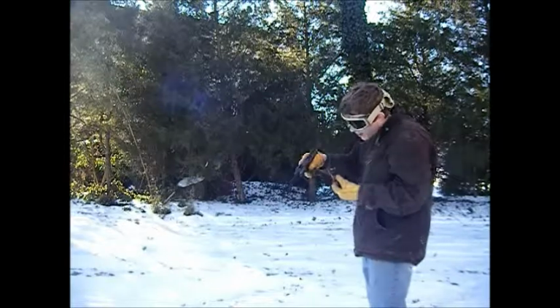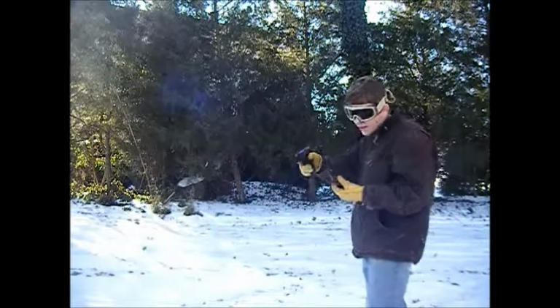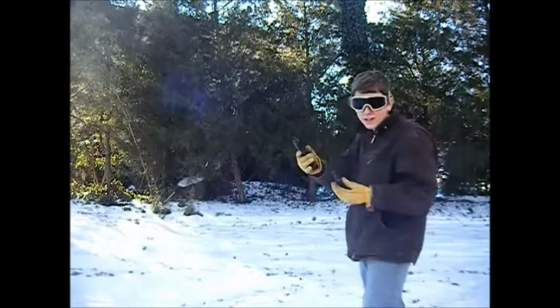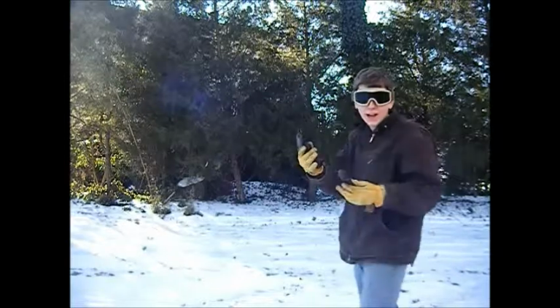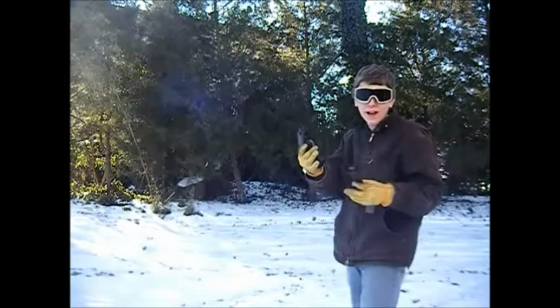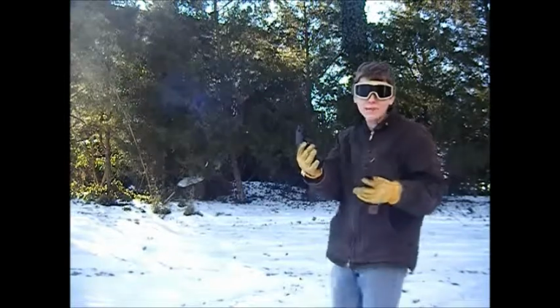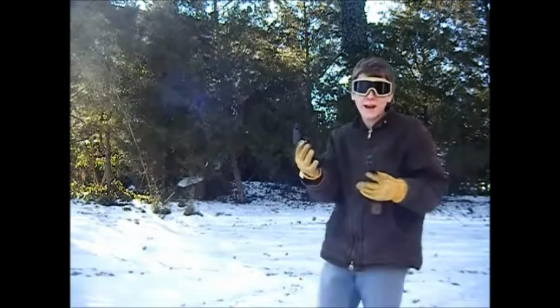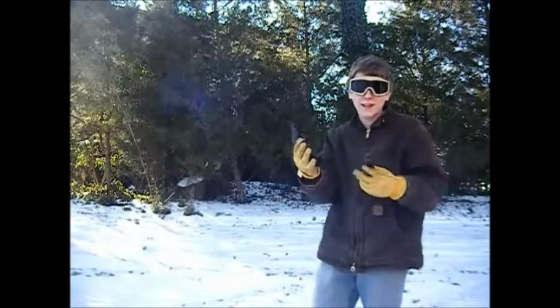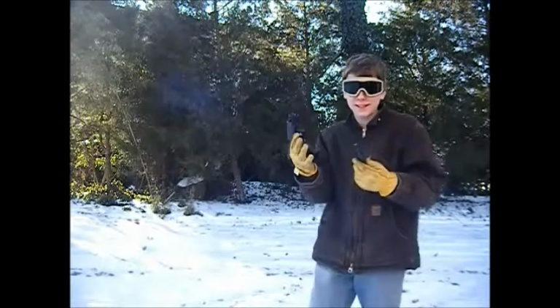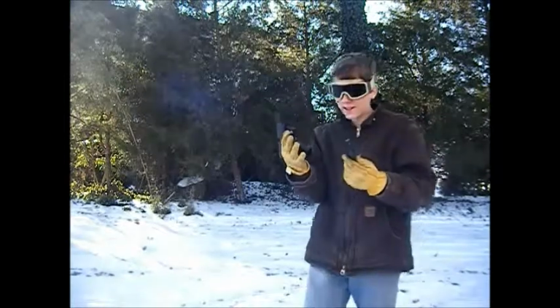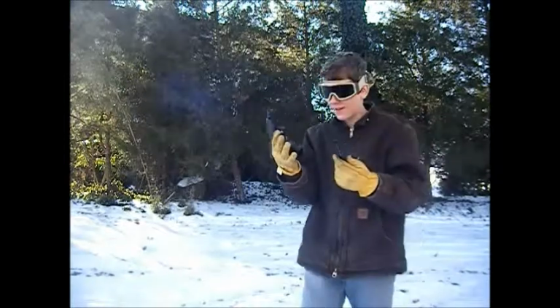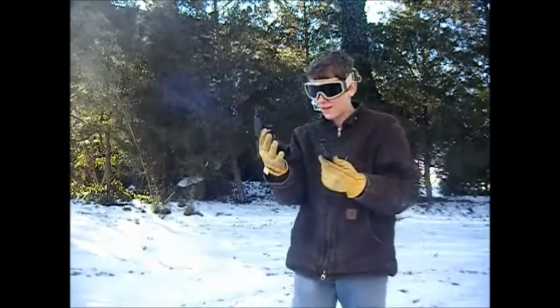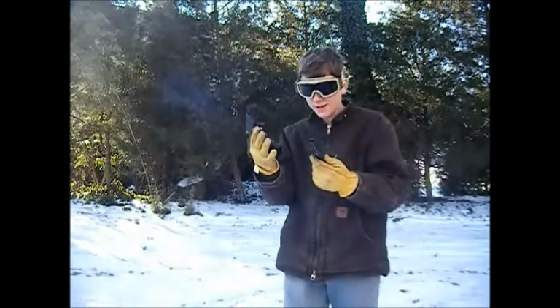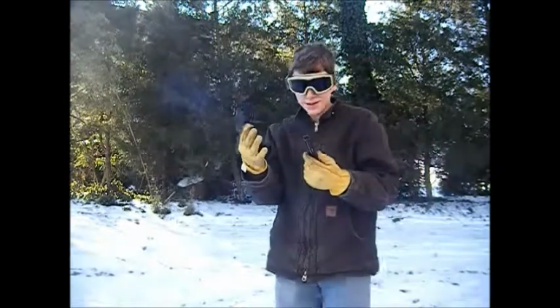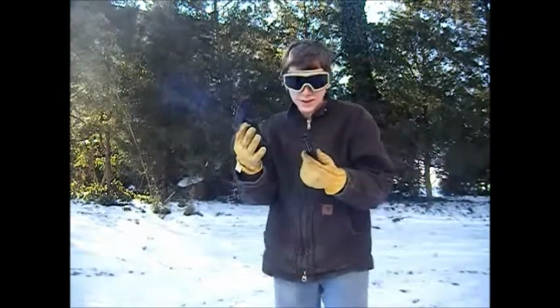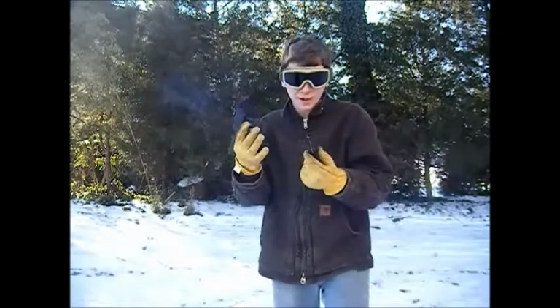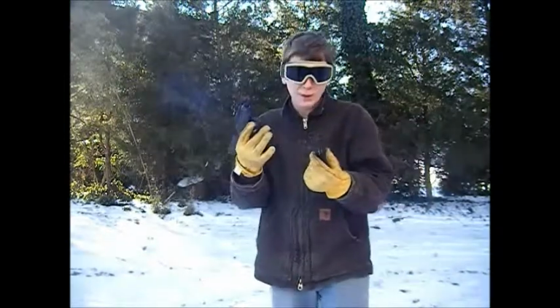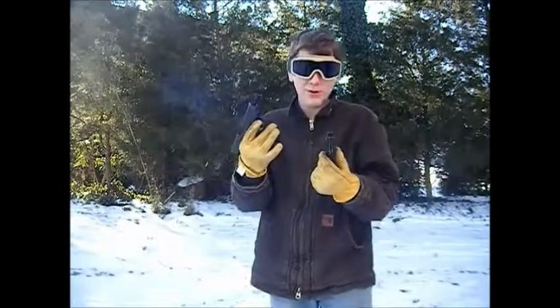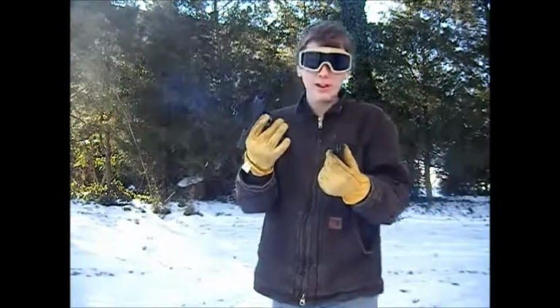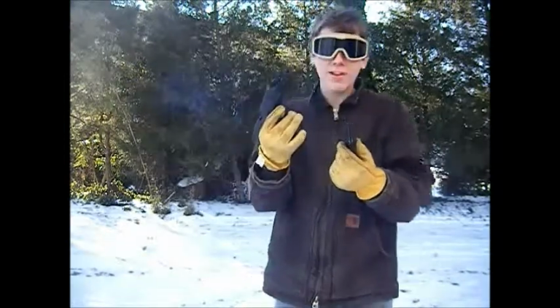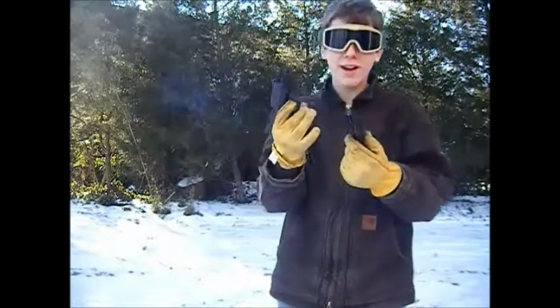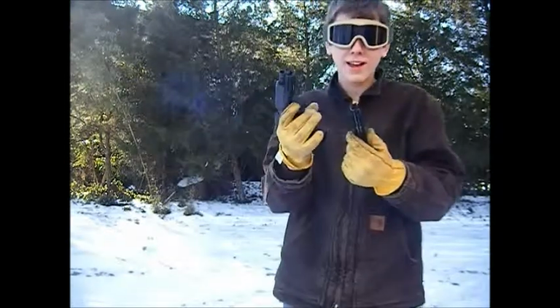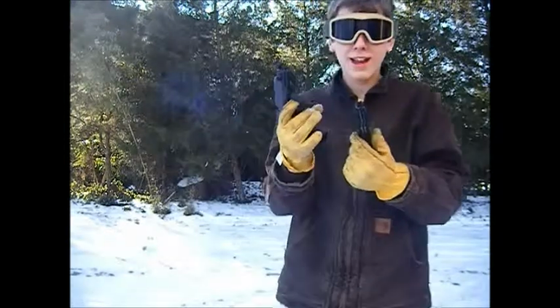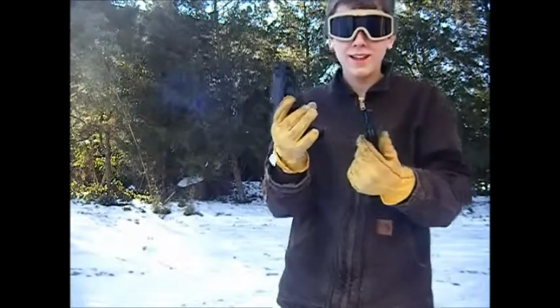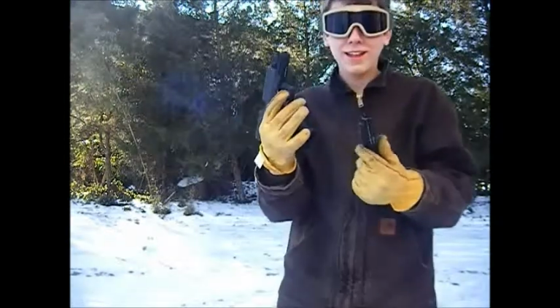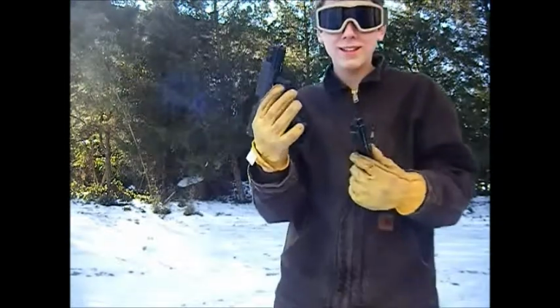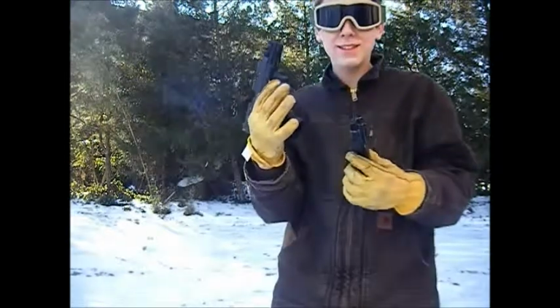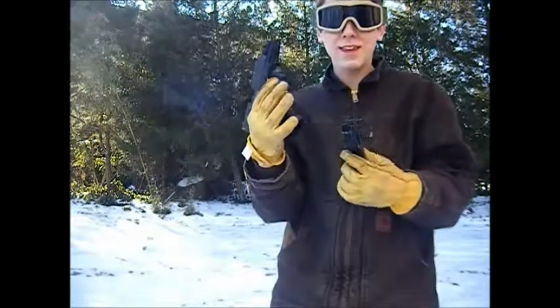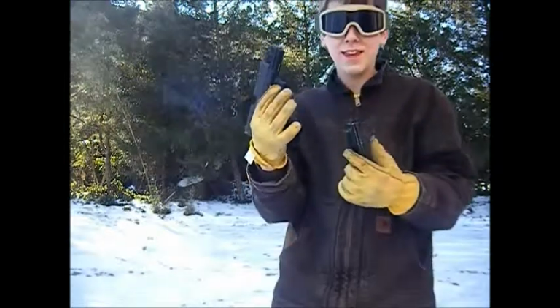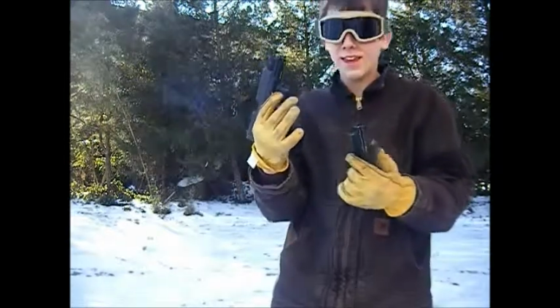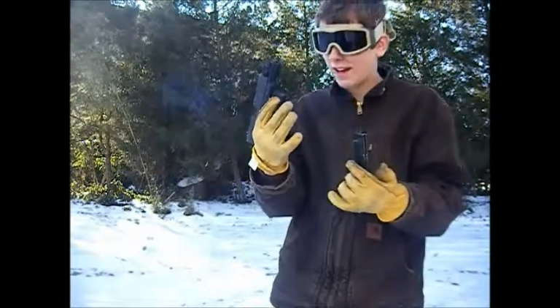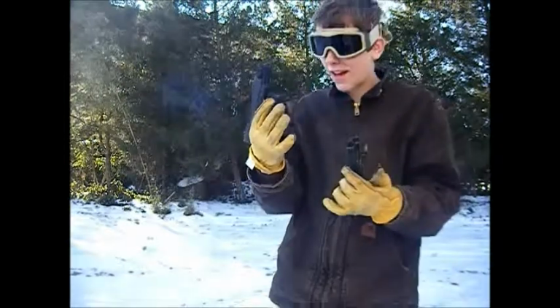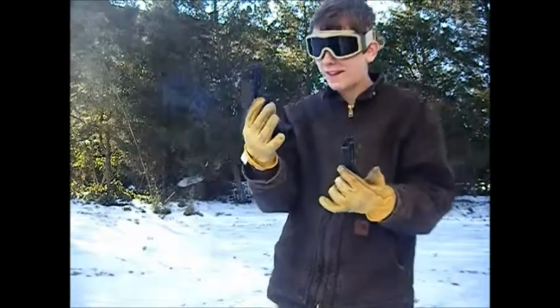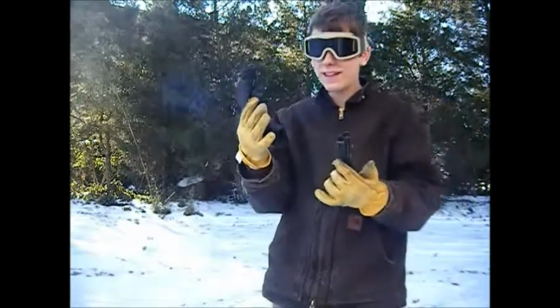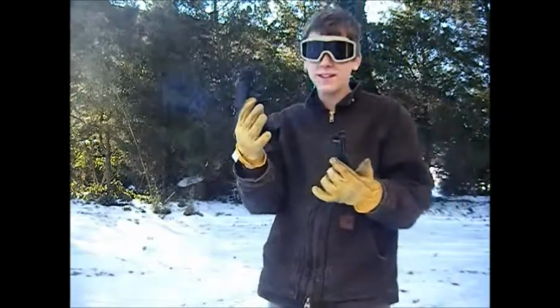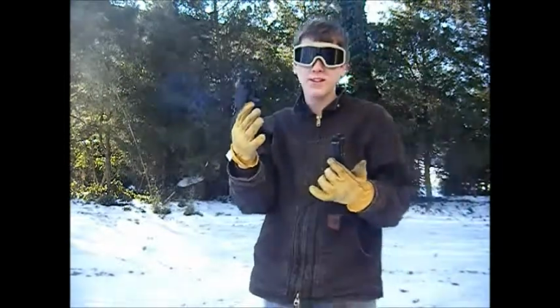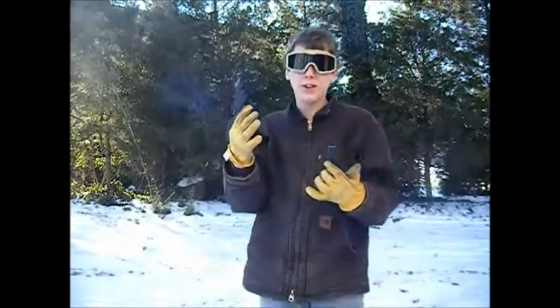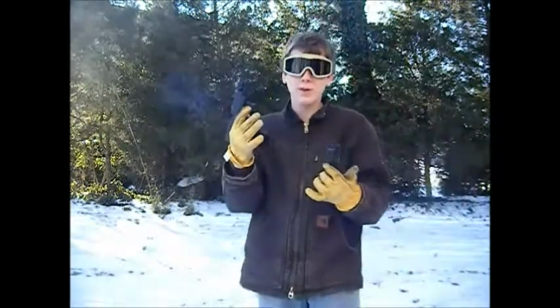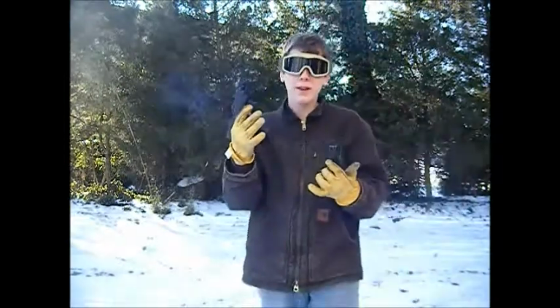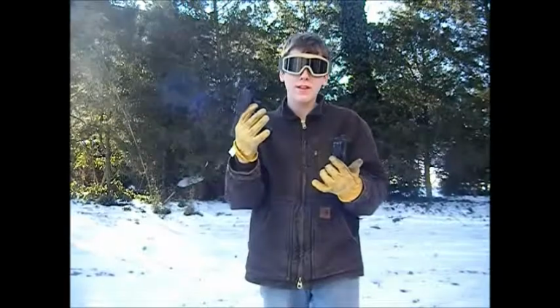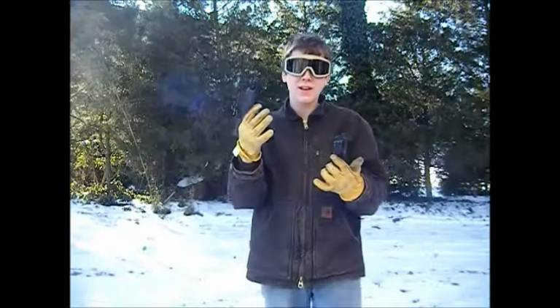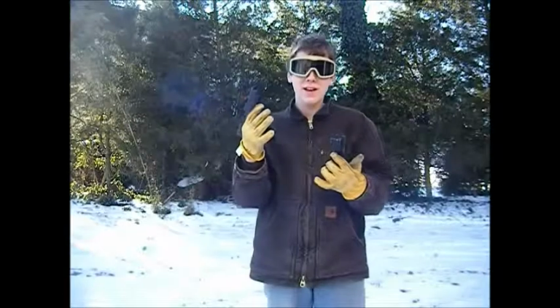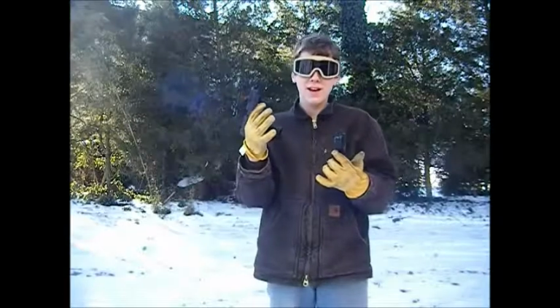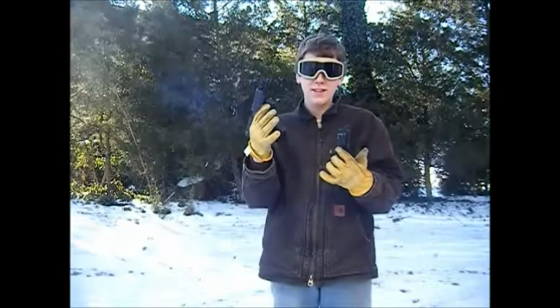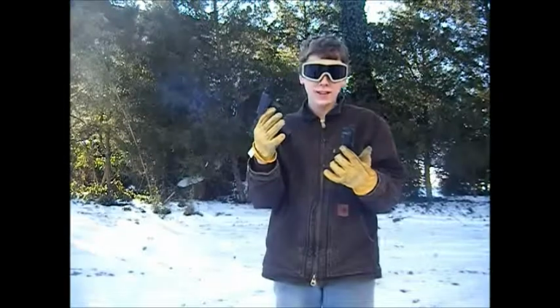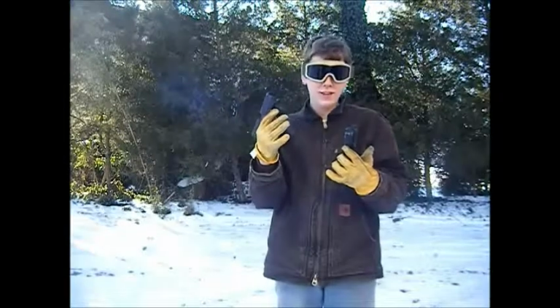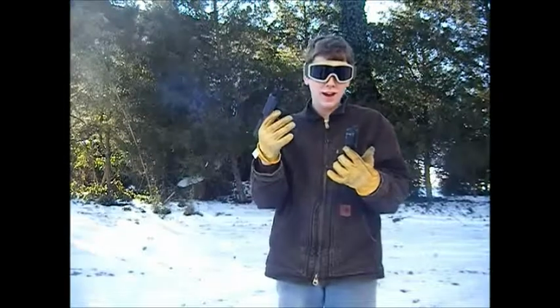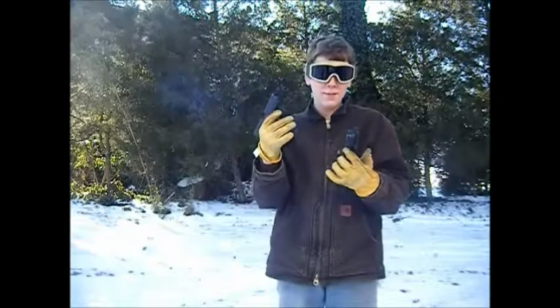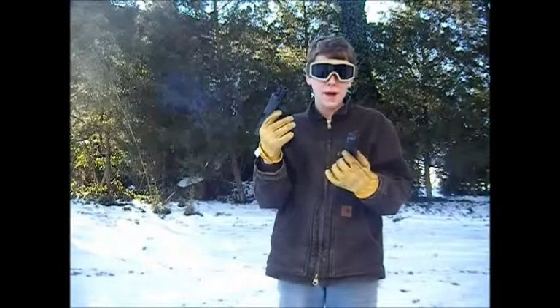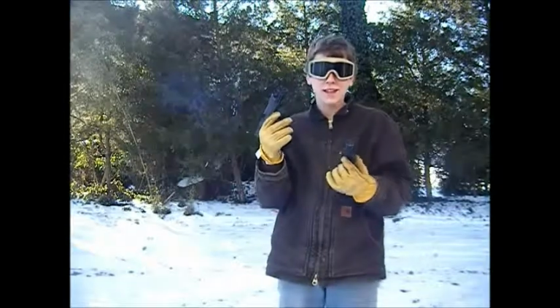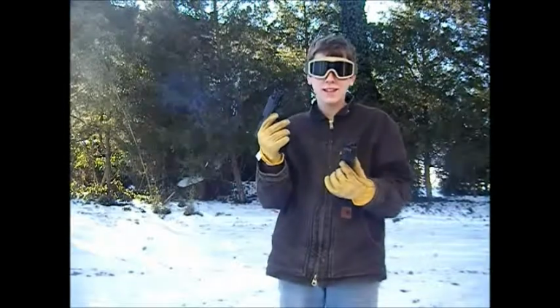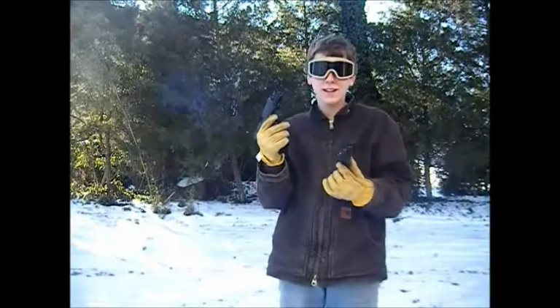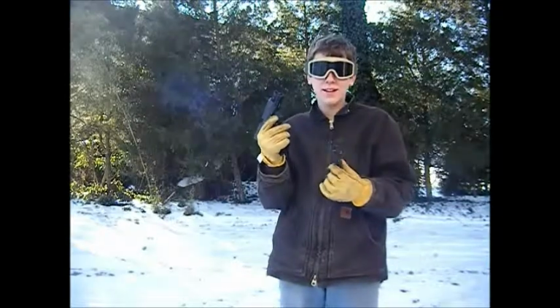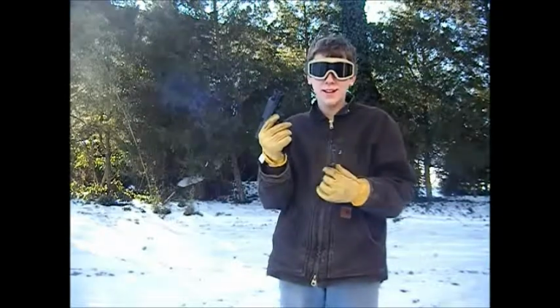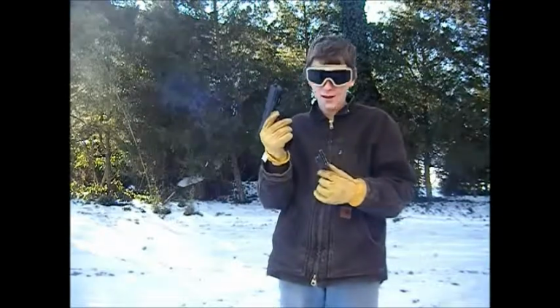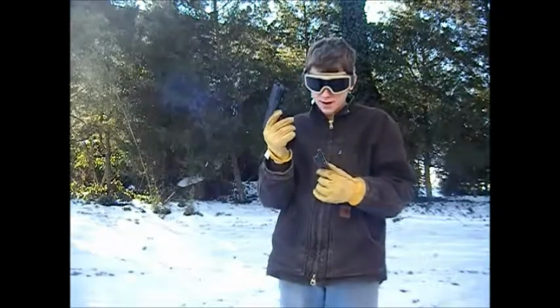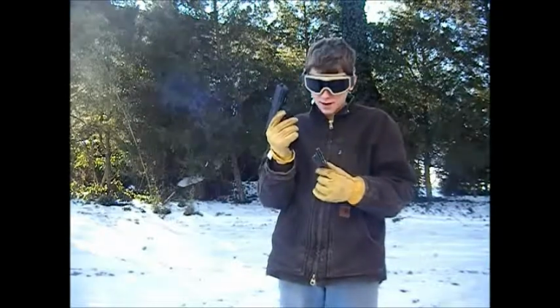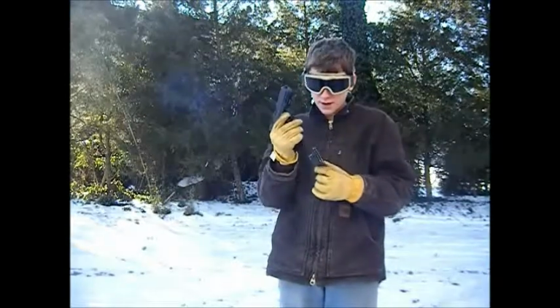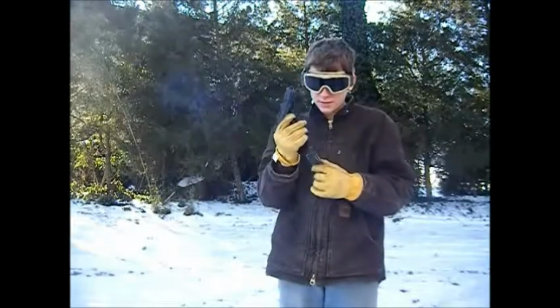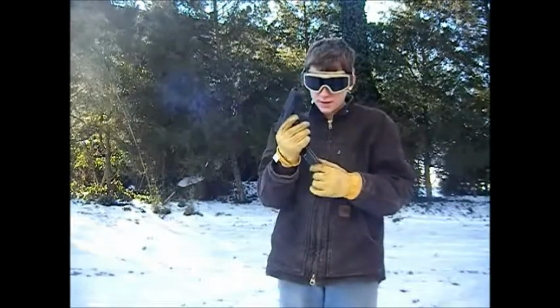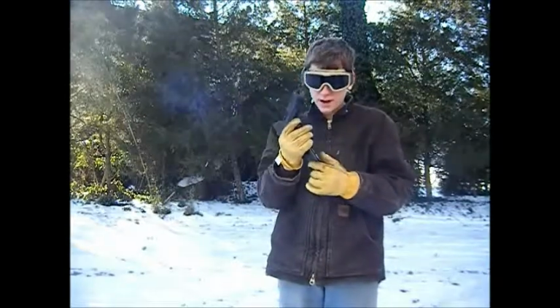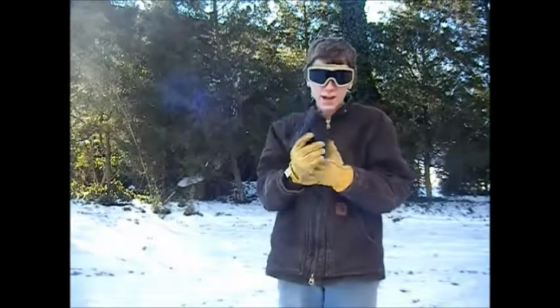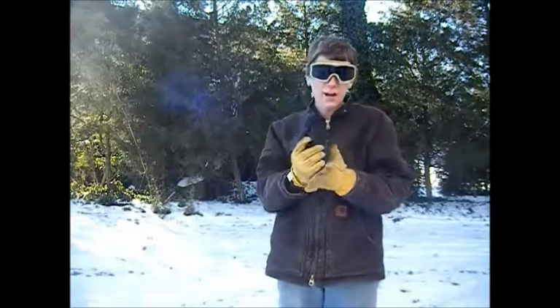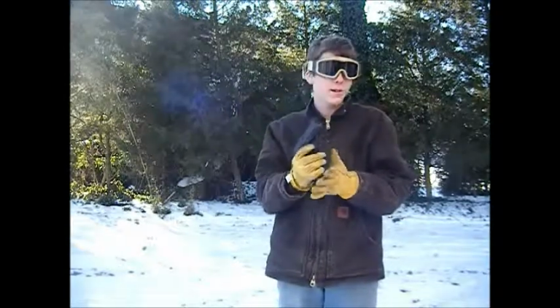I got the entire magazine! WE Block 18C in 18 degree weather — the entire magazine. I'm very happy.